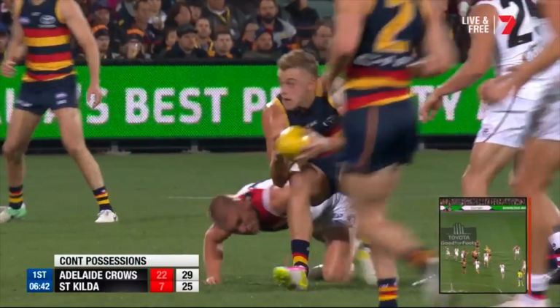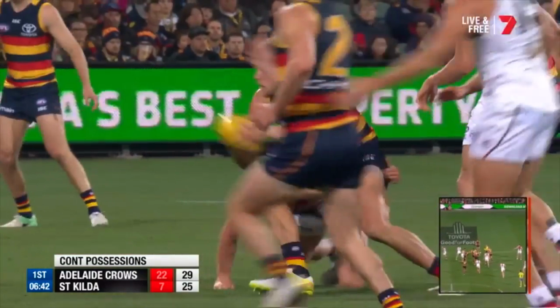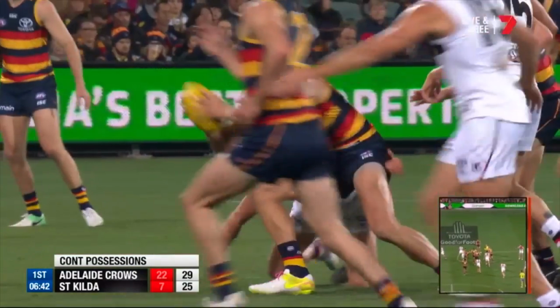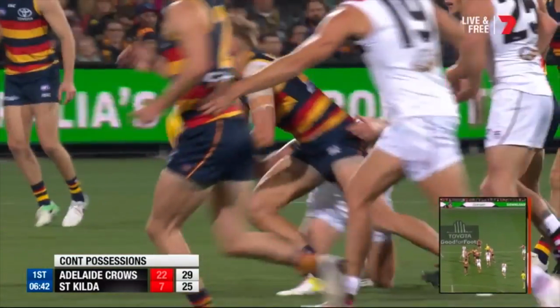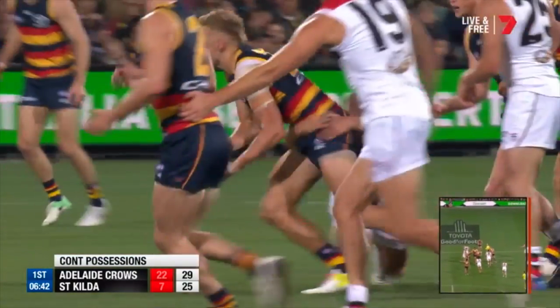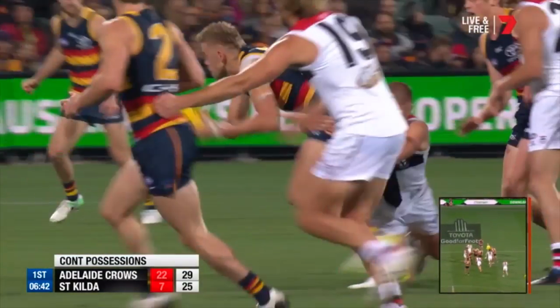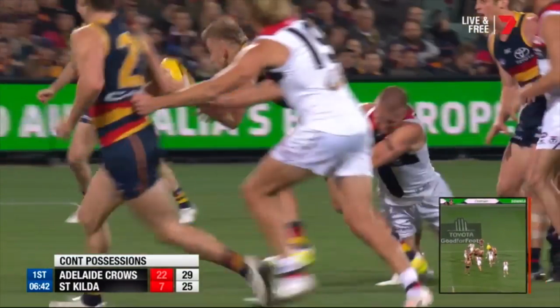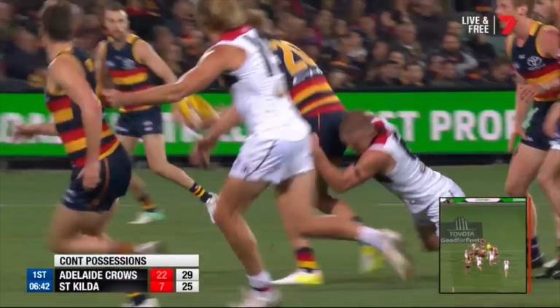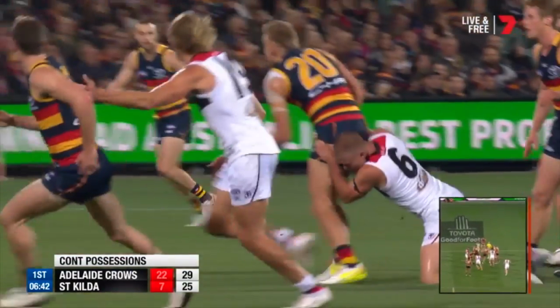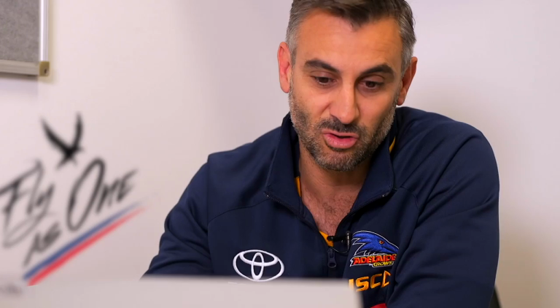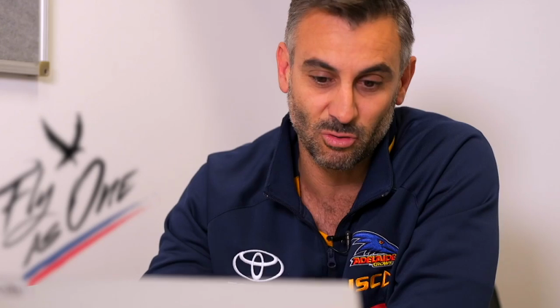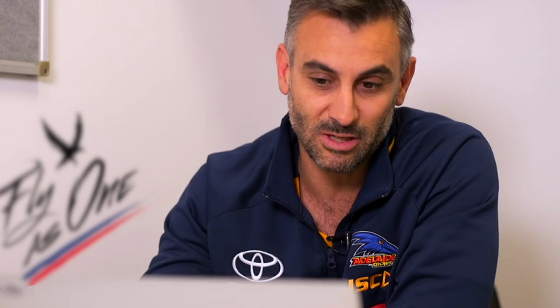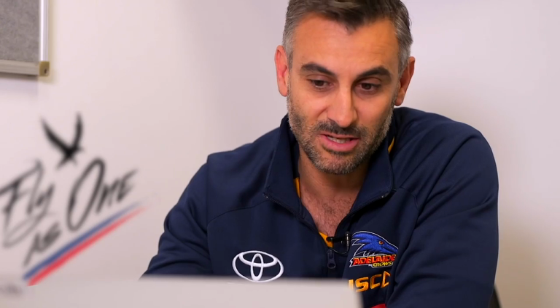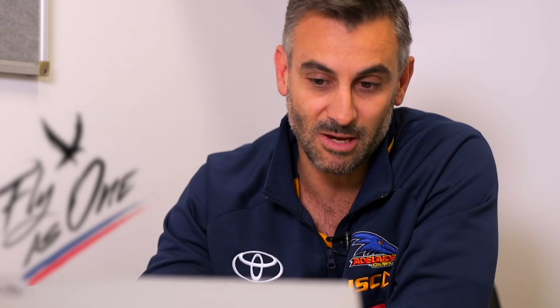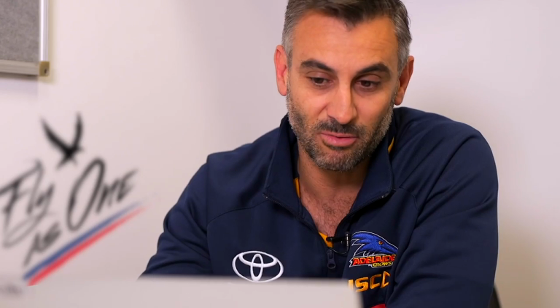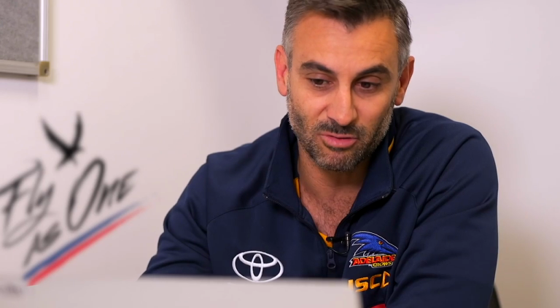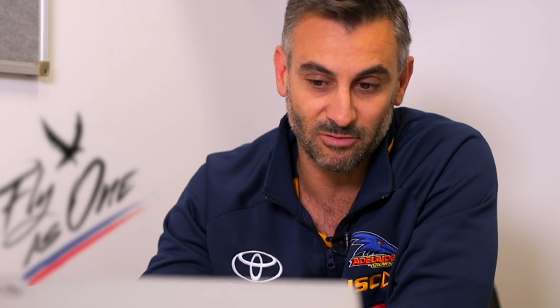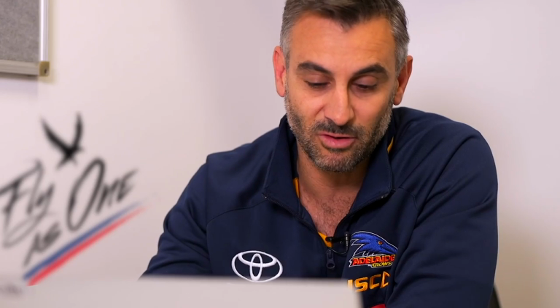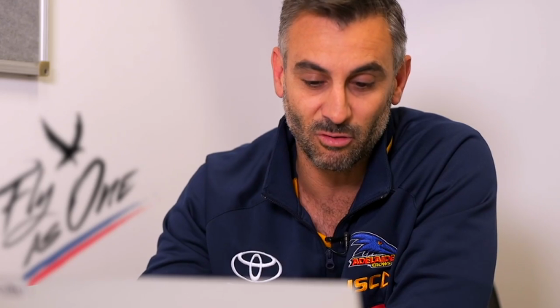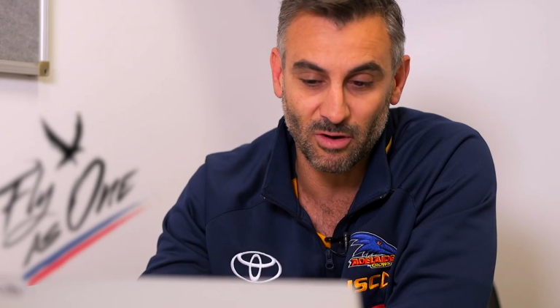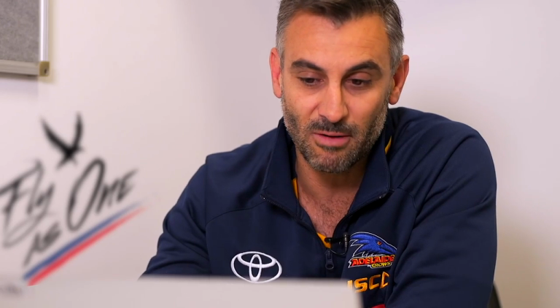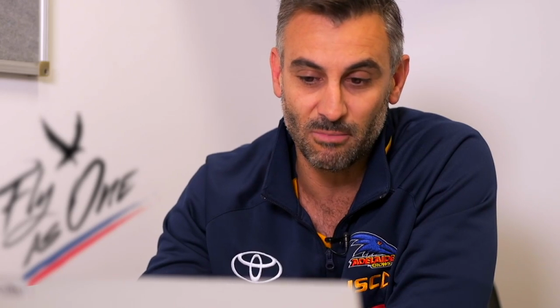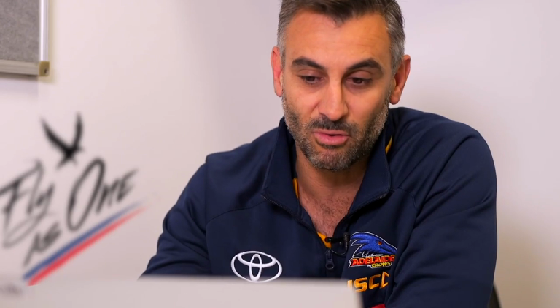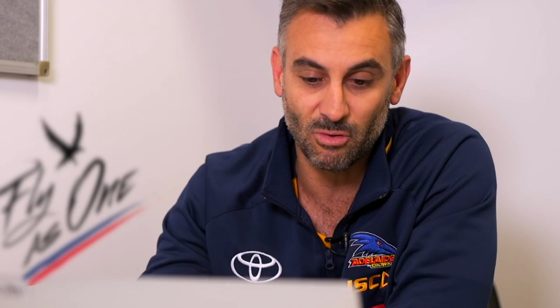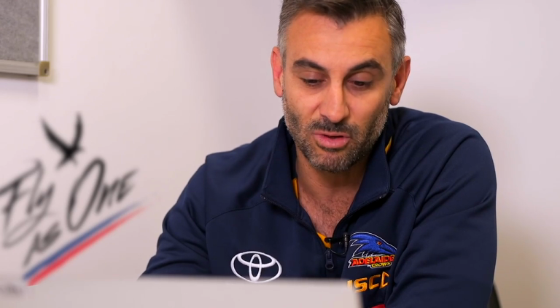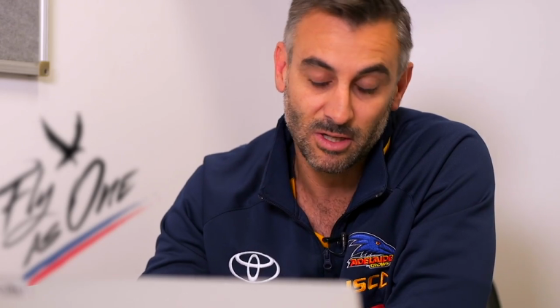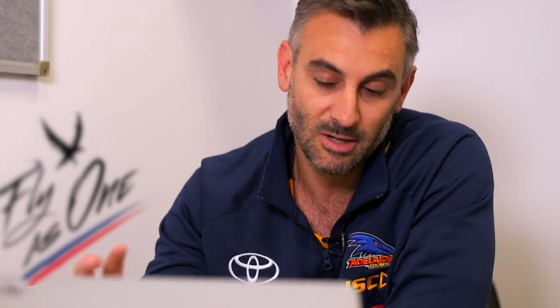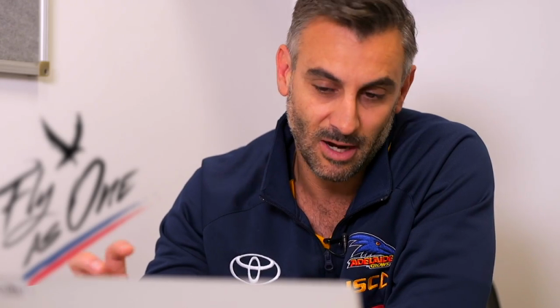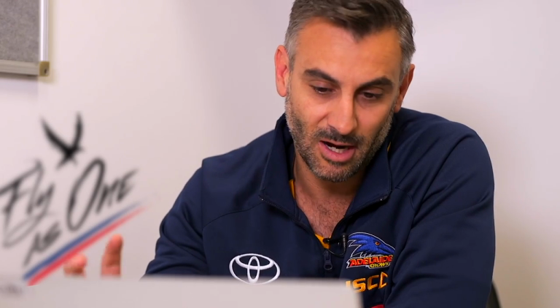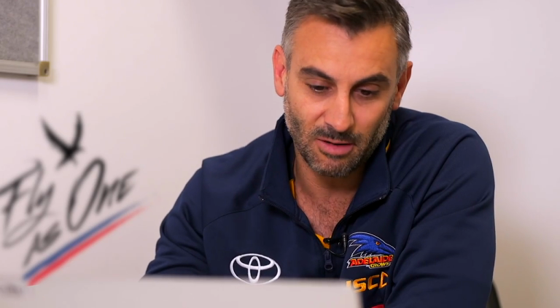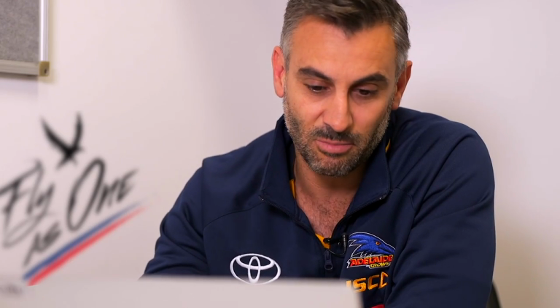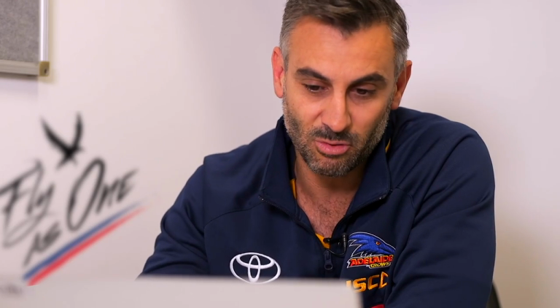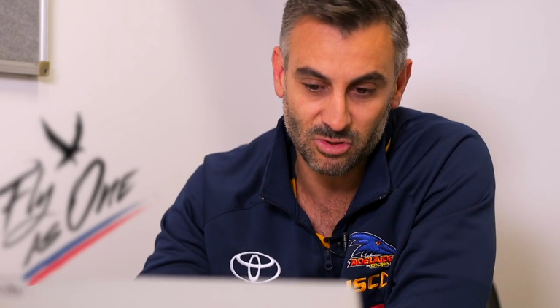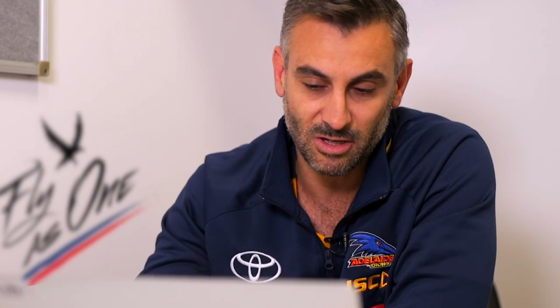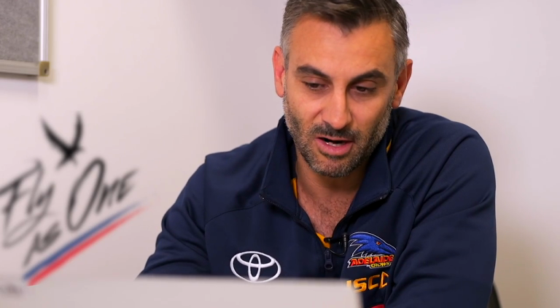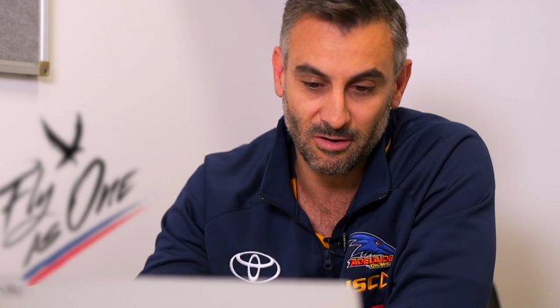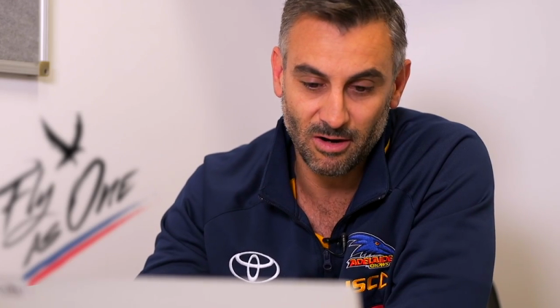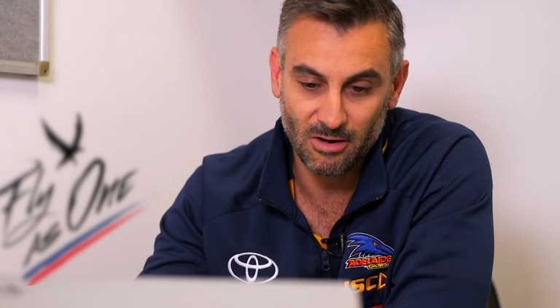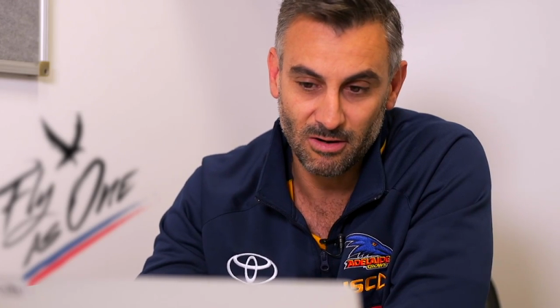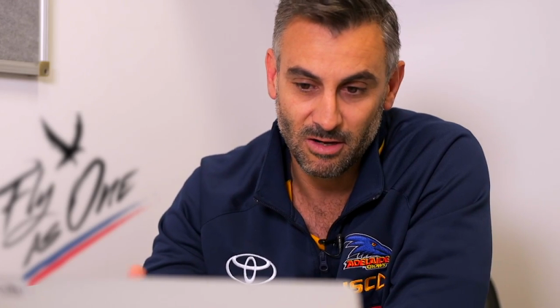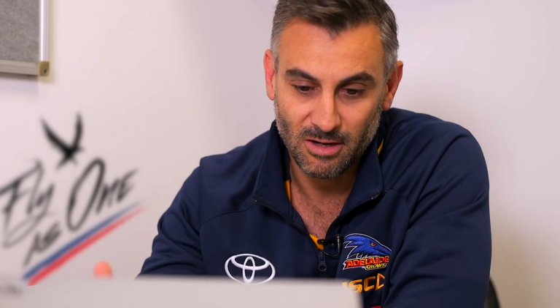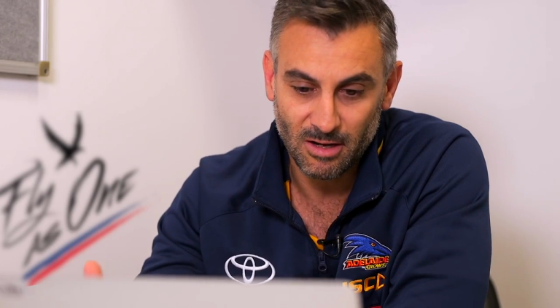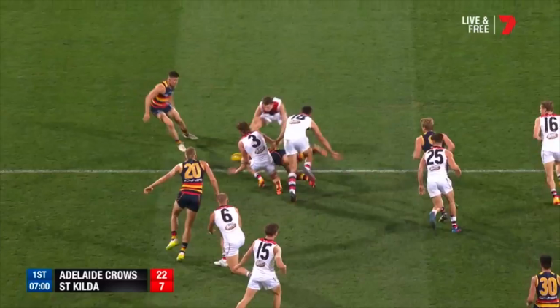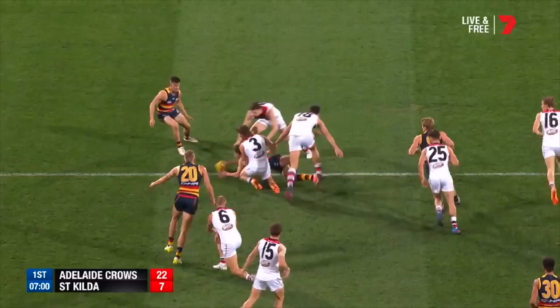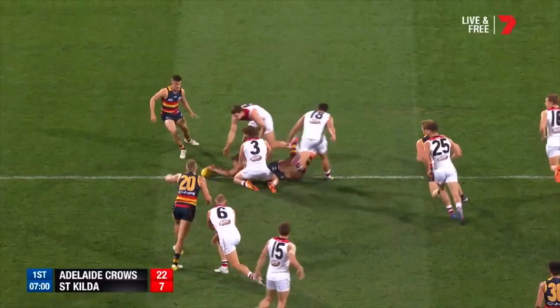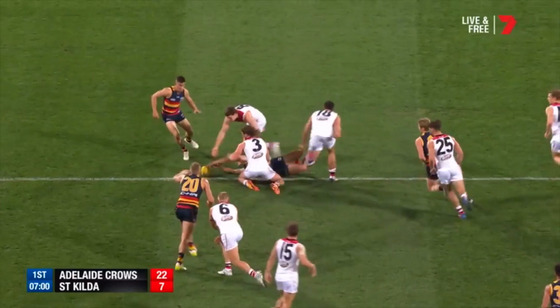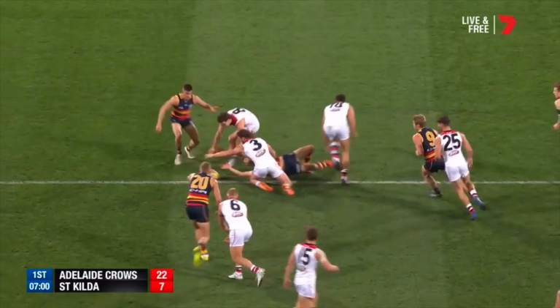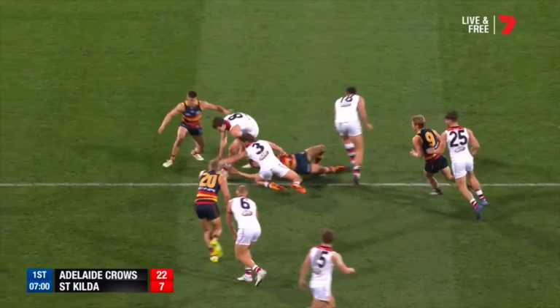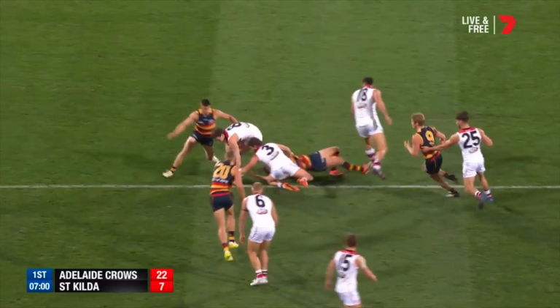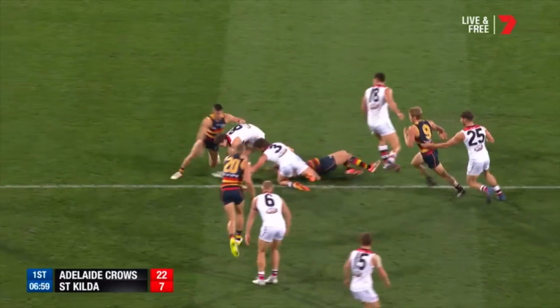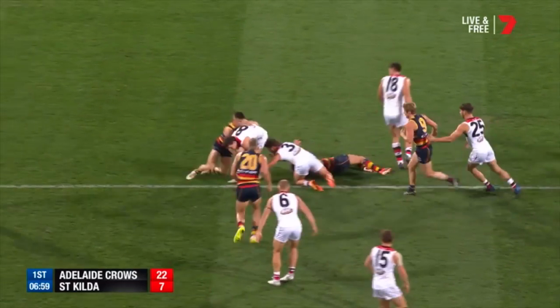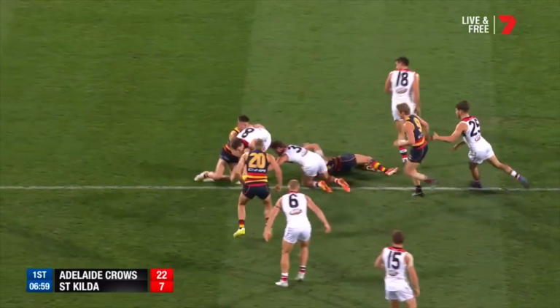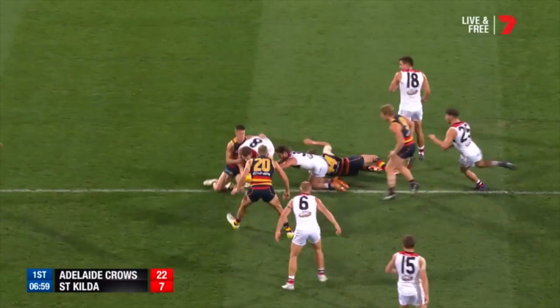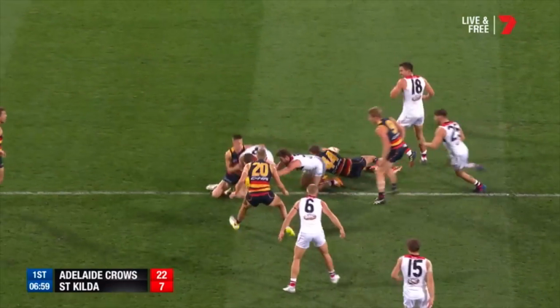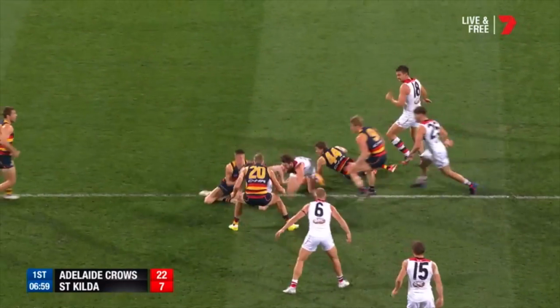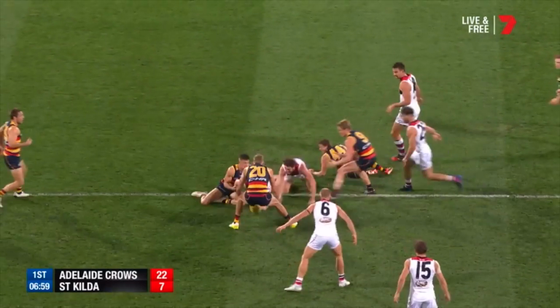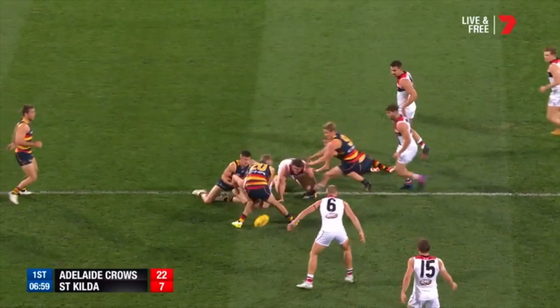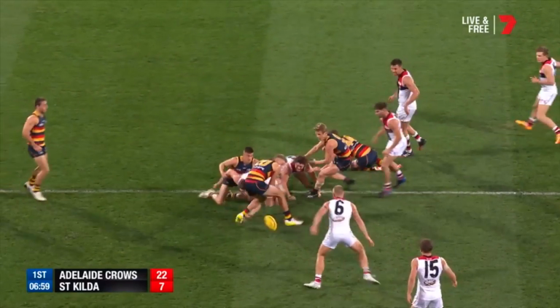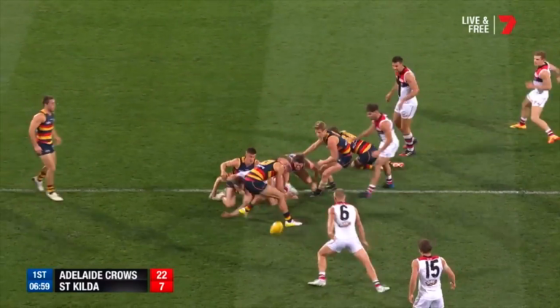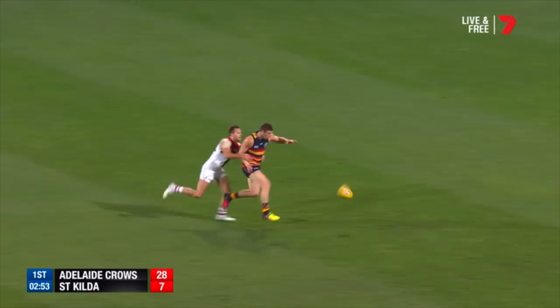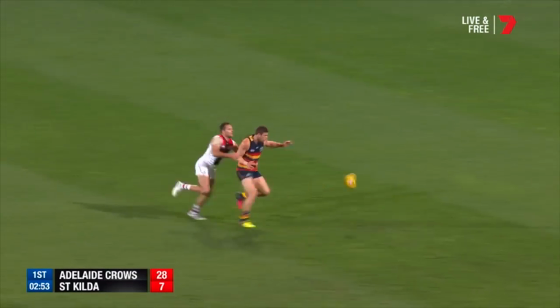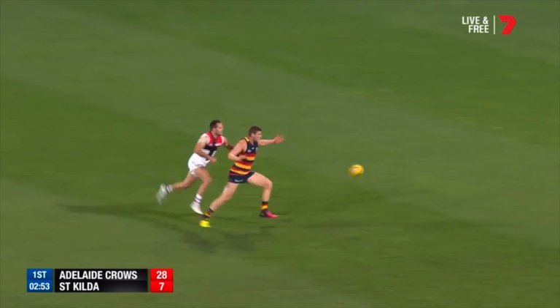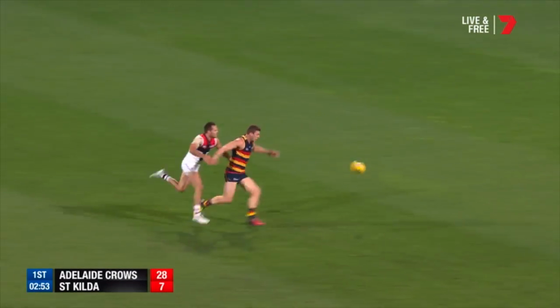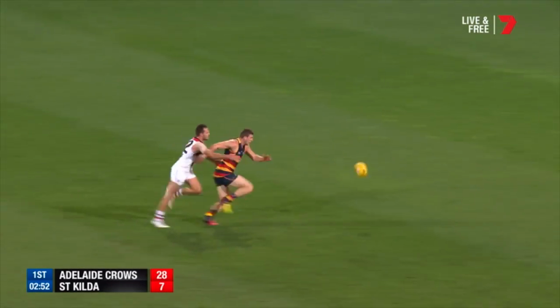So there's two examples of a ground ball hard ball scenario, and probably an effective tackle in that area there.